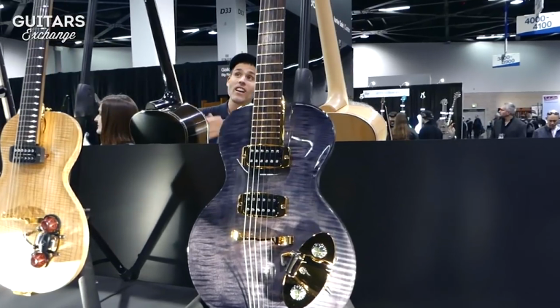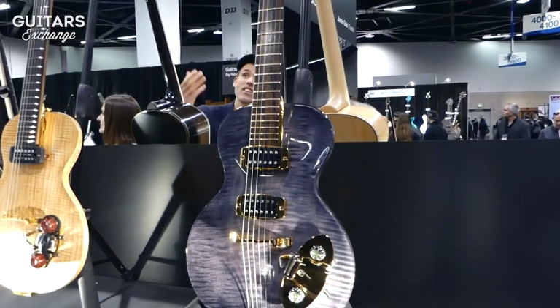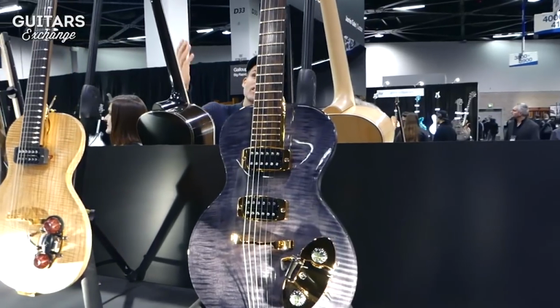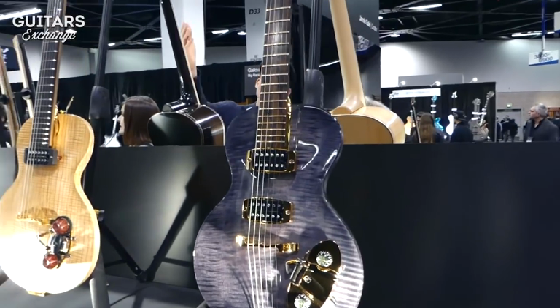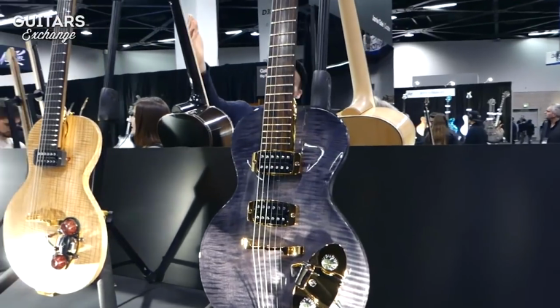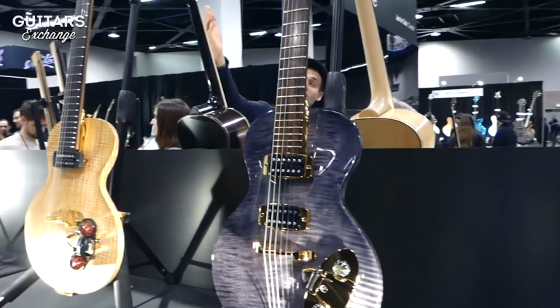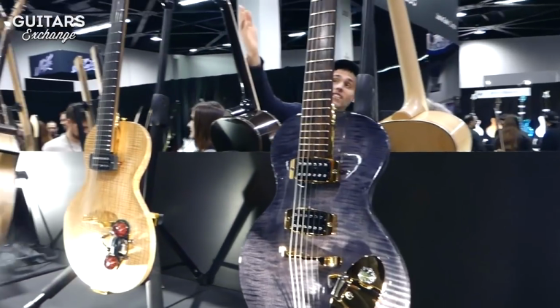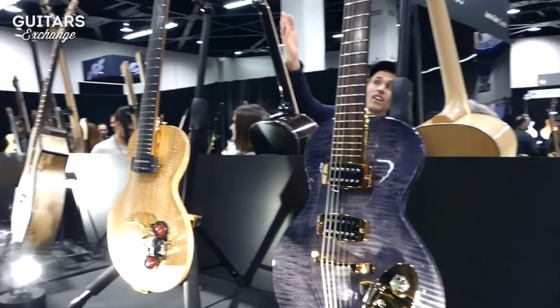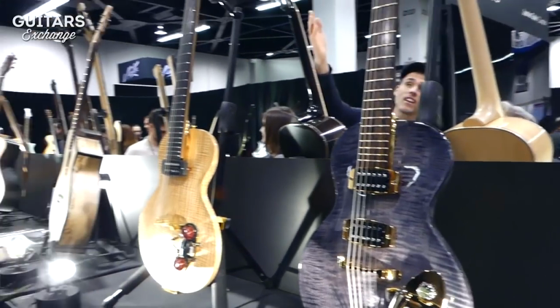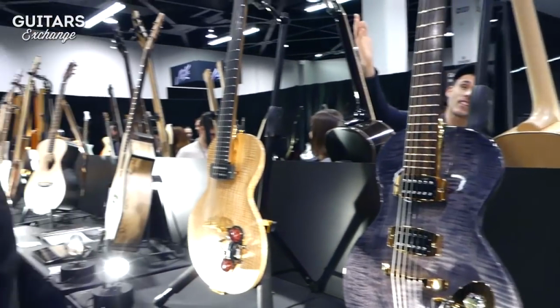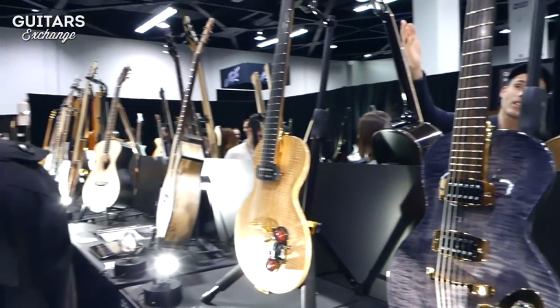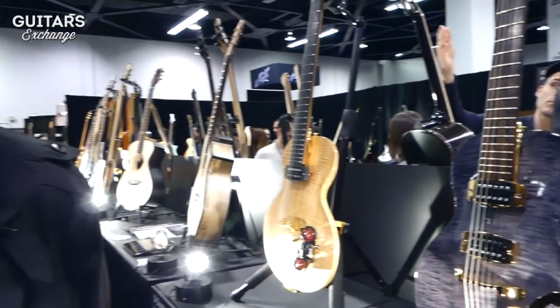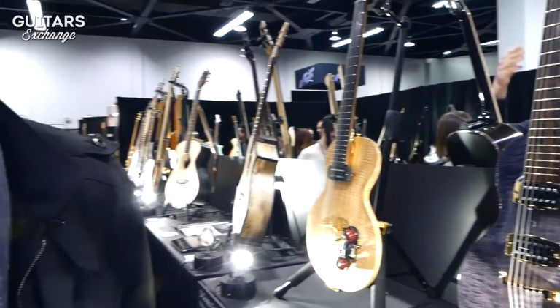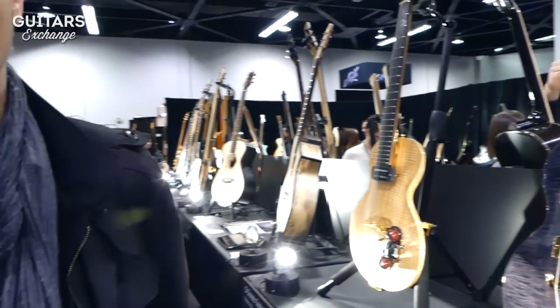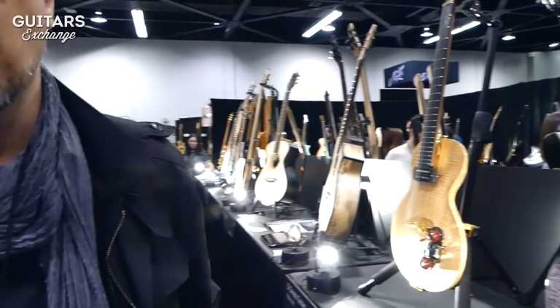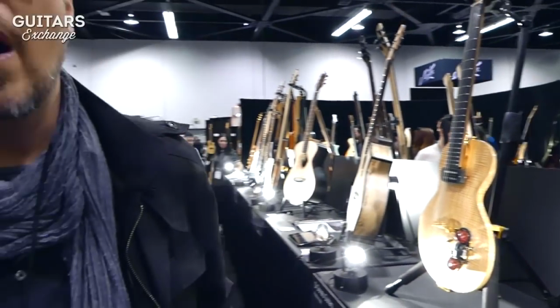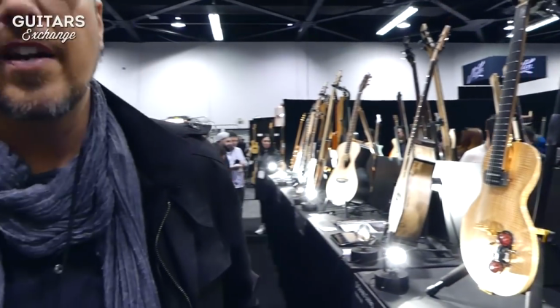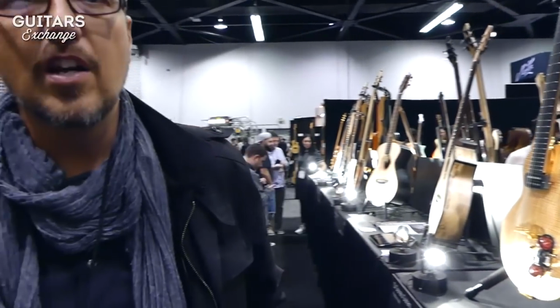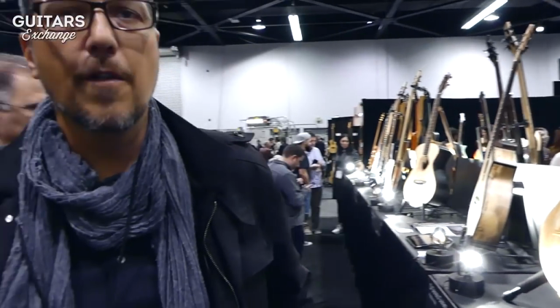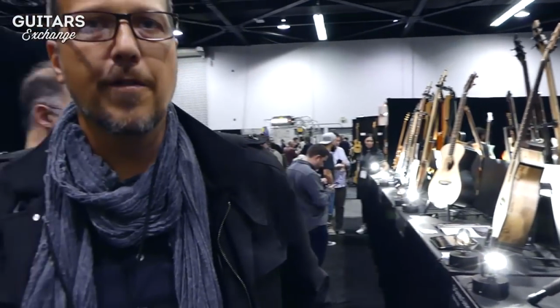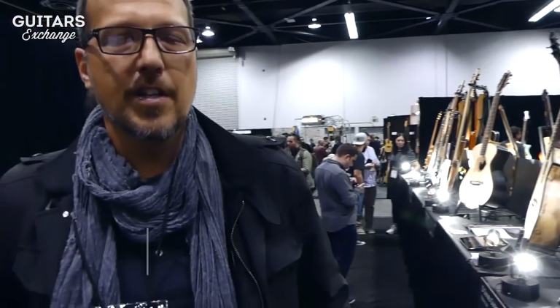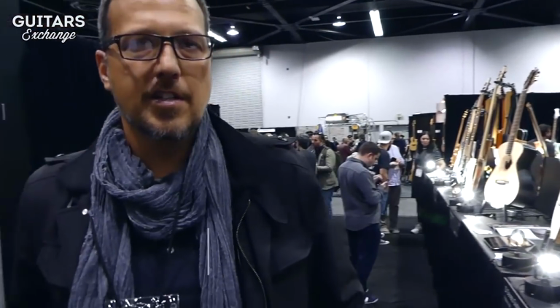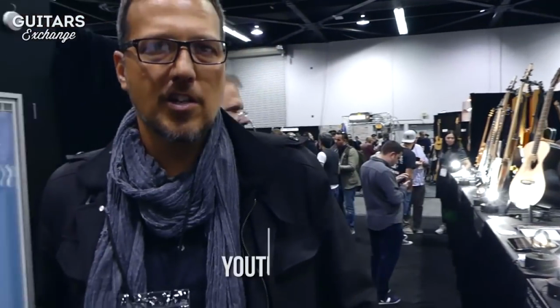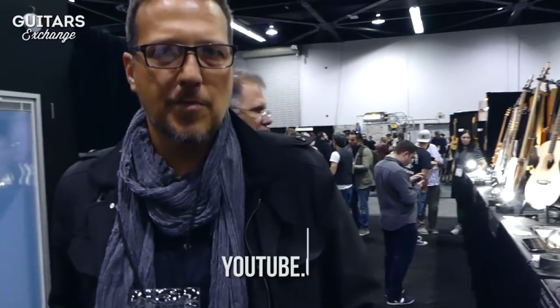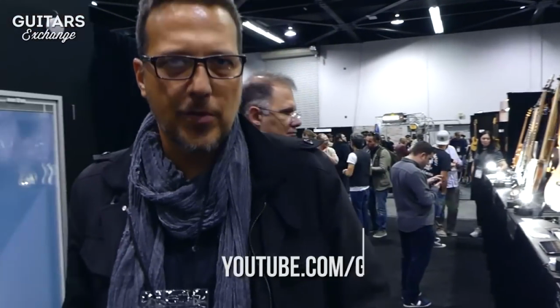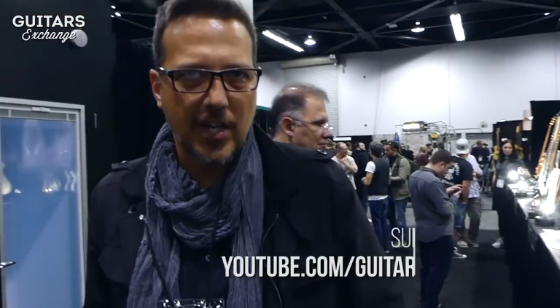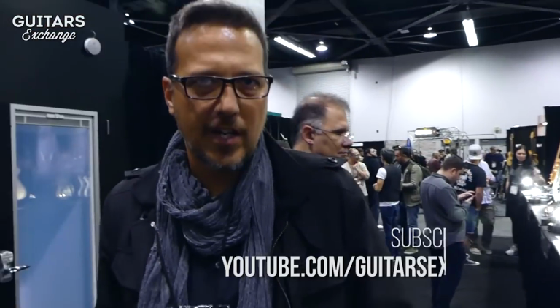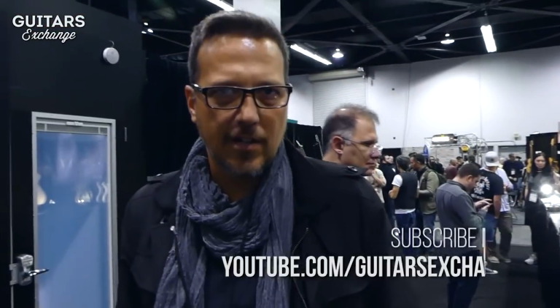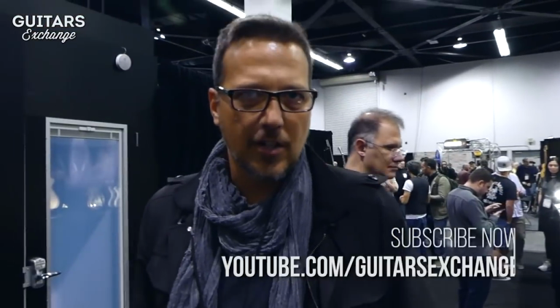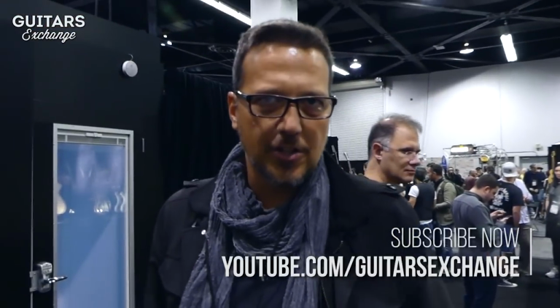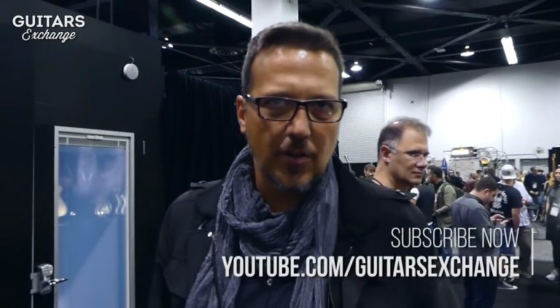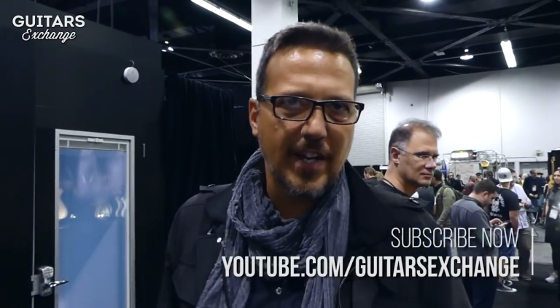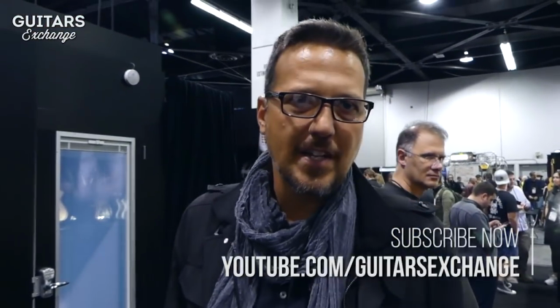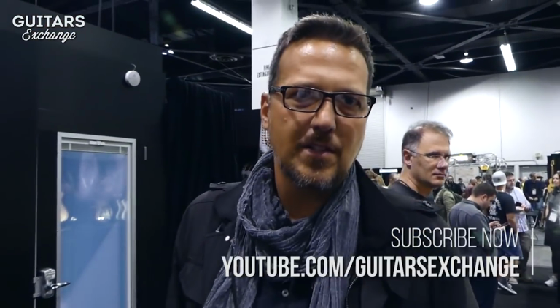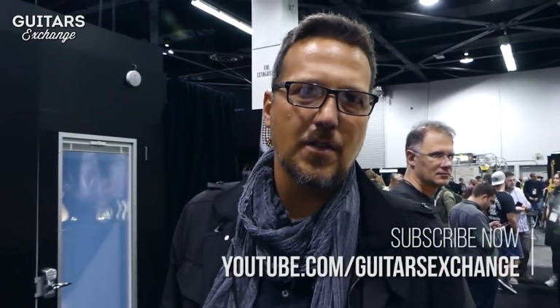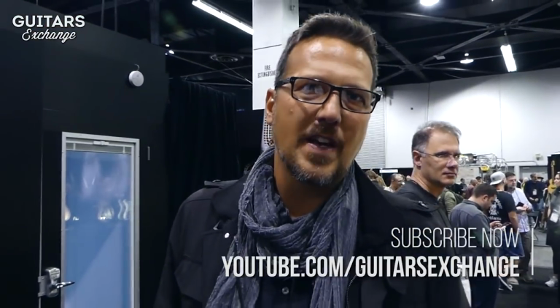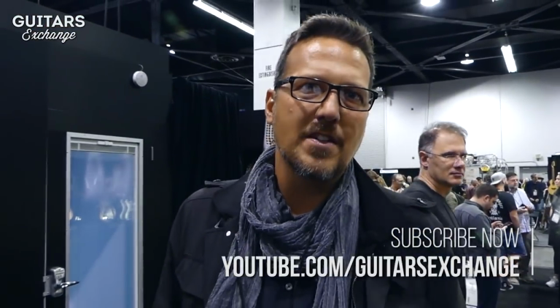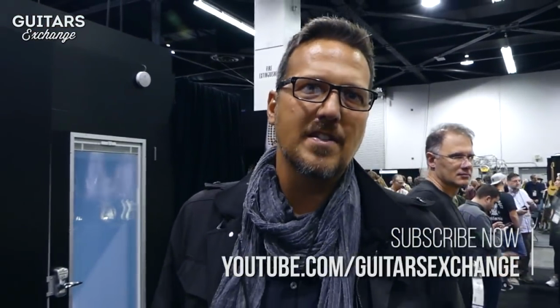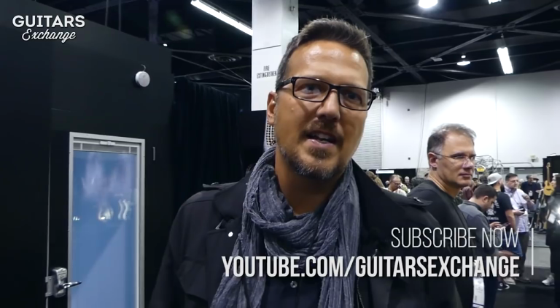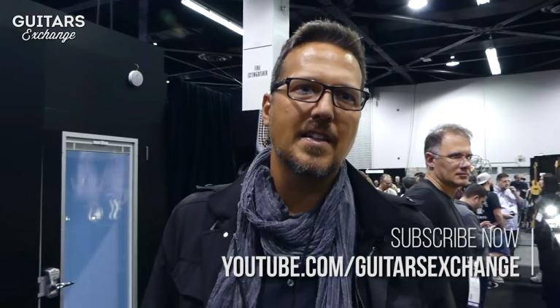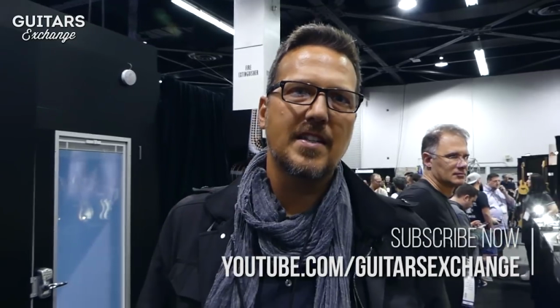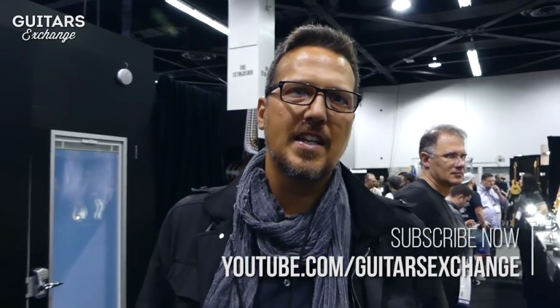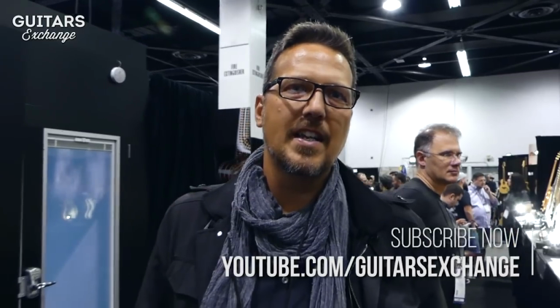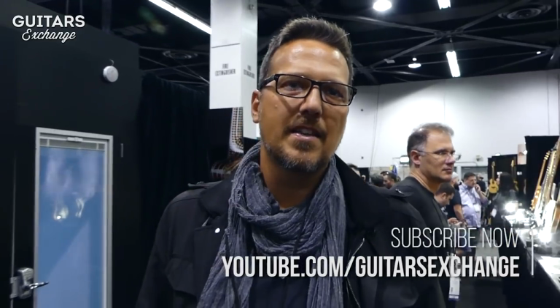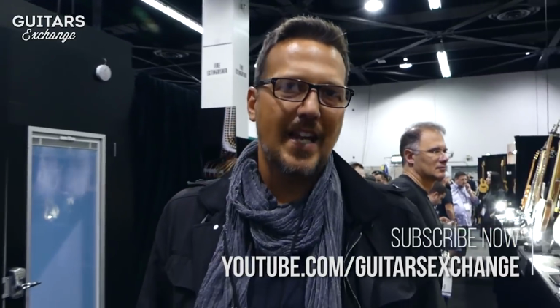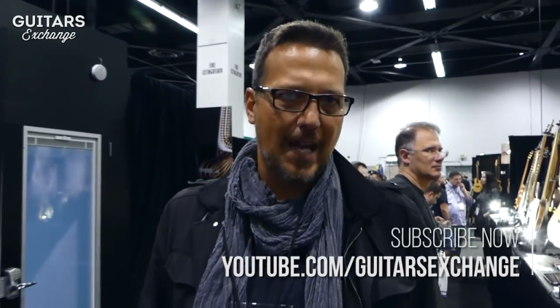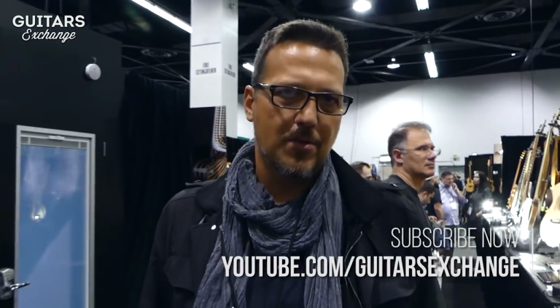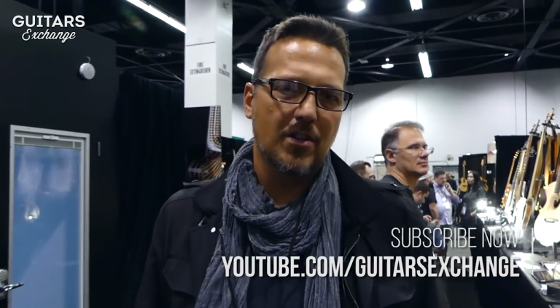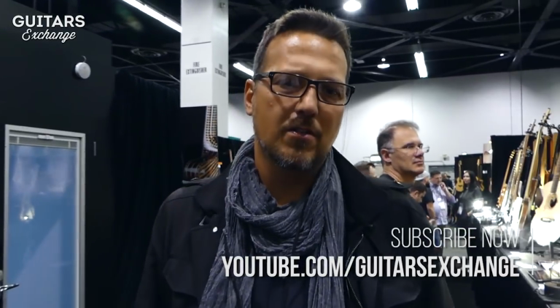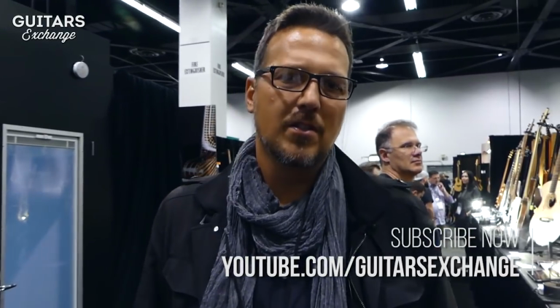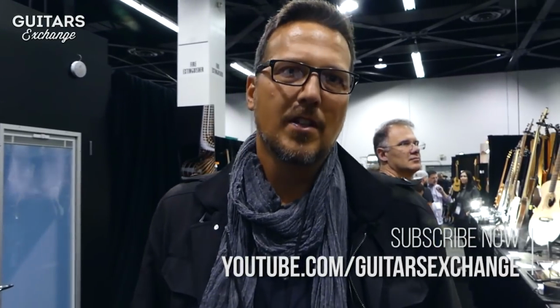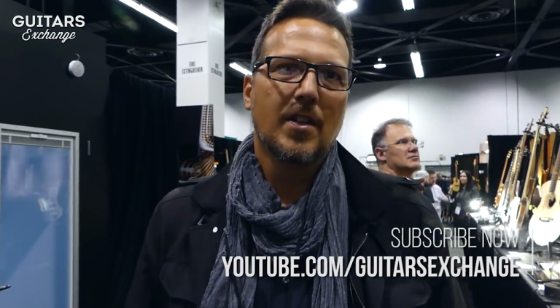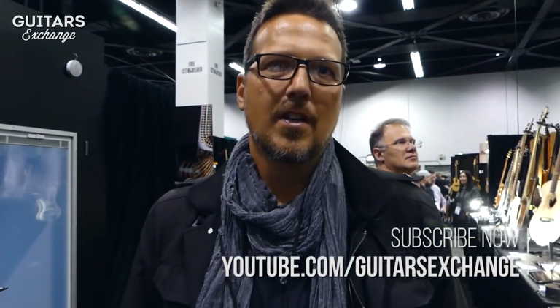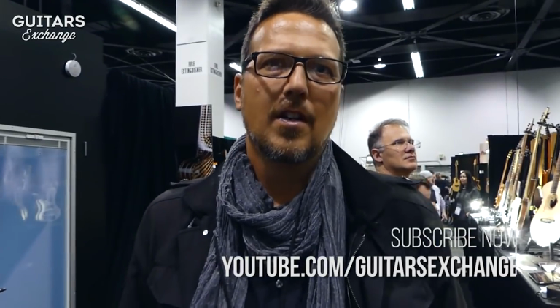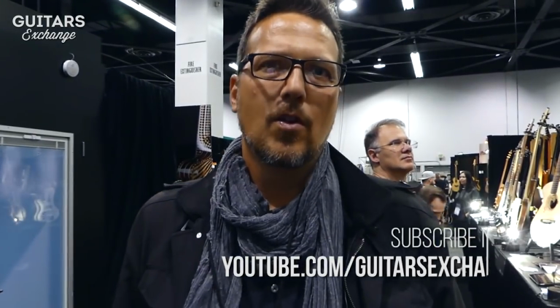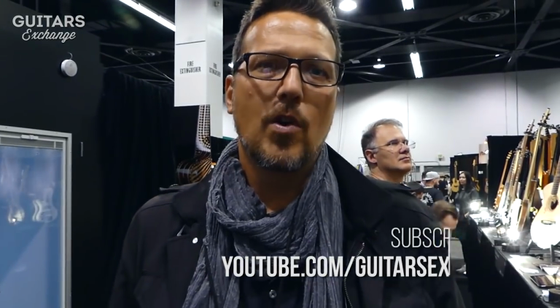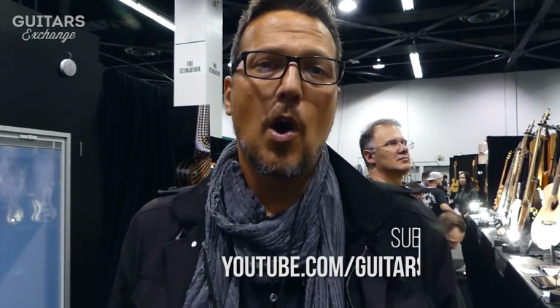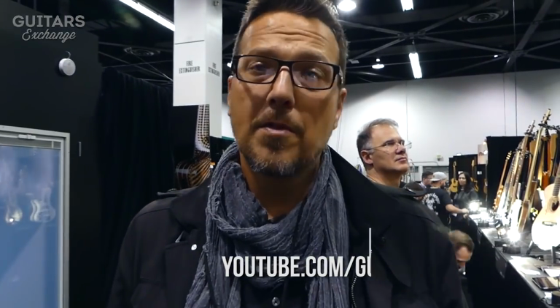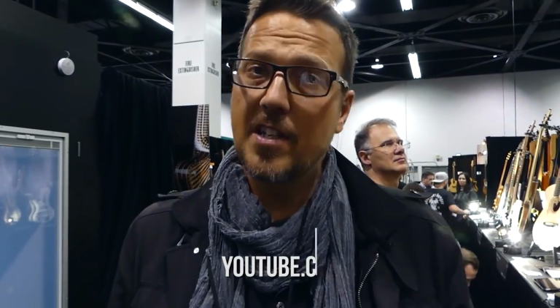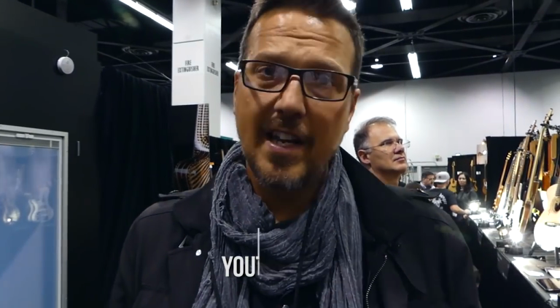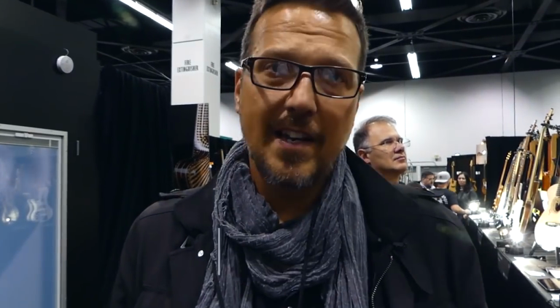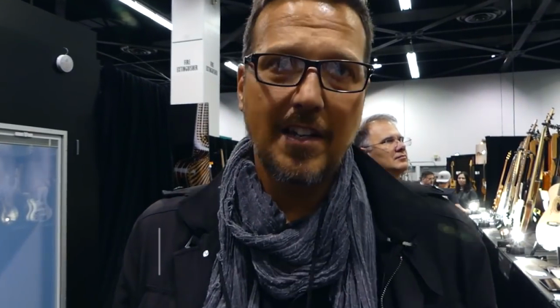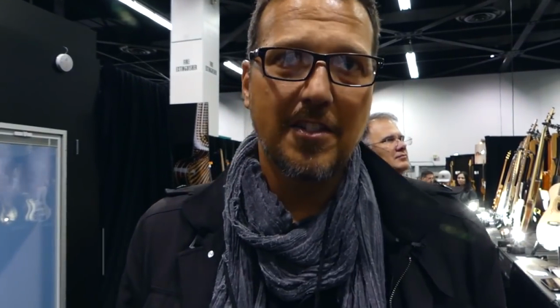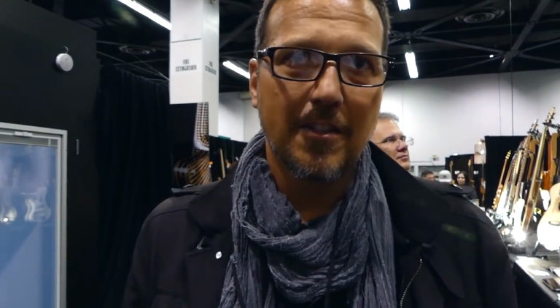That wraps up what we brought here for this year's Boutique Guitar Showcase 2019 at the NAMM Show. We hope to see you again next year.